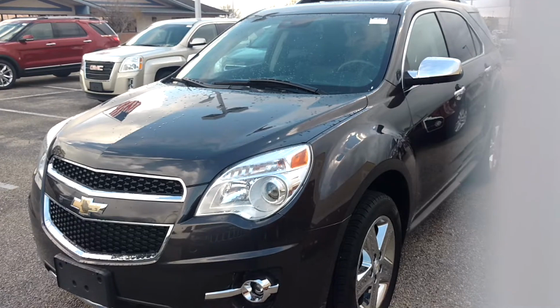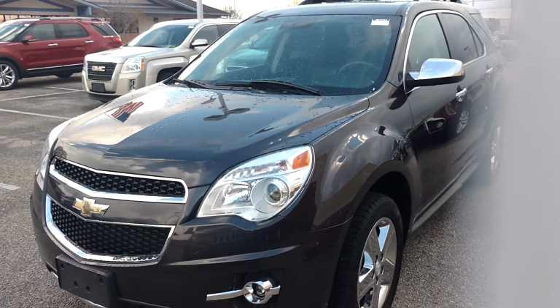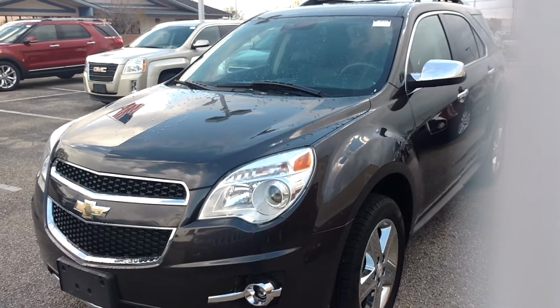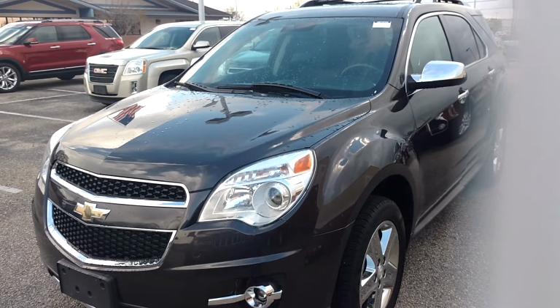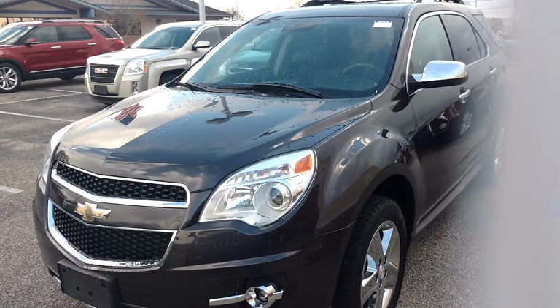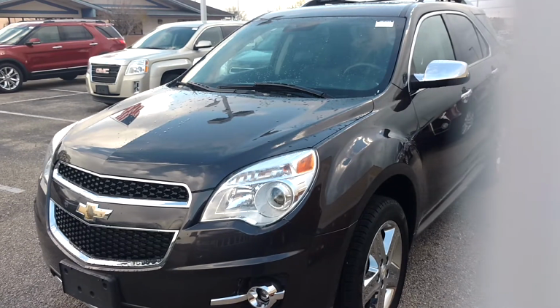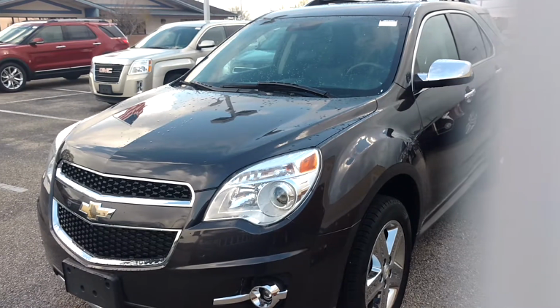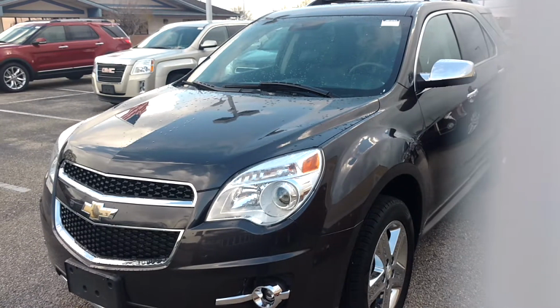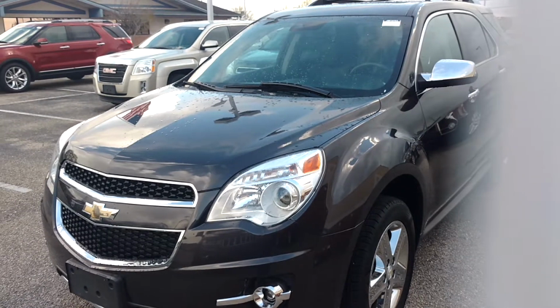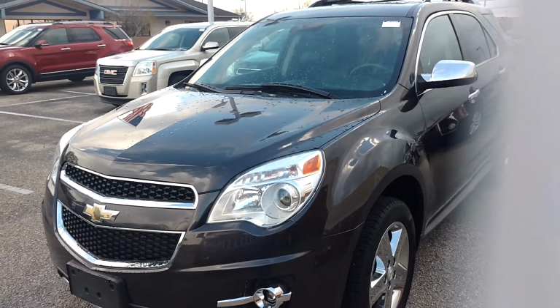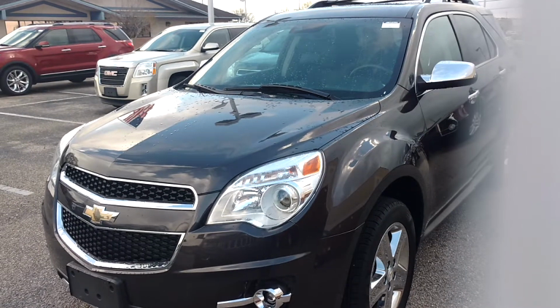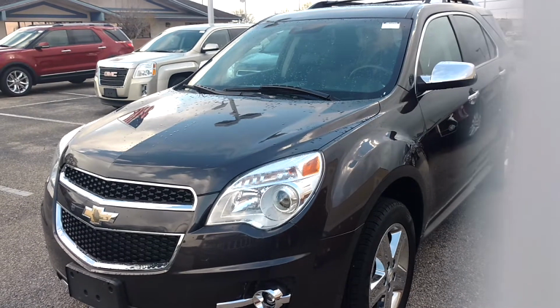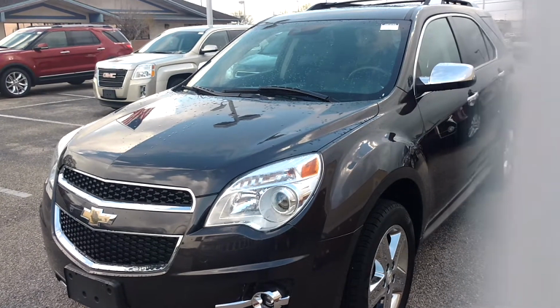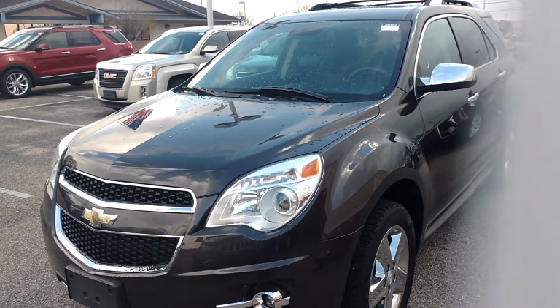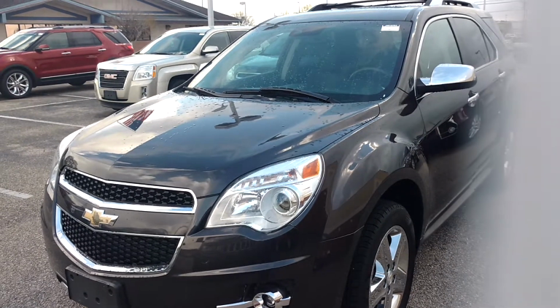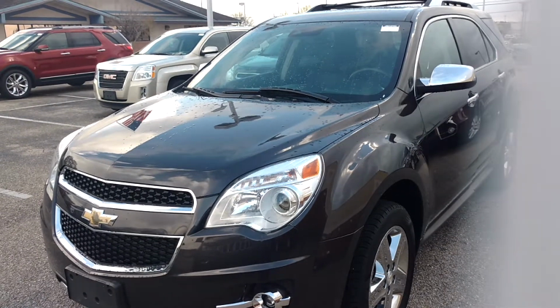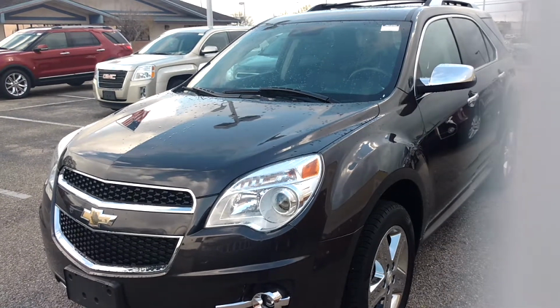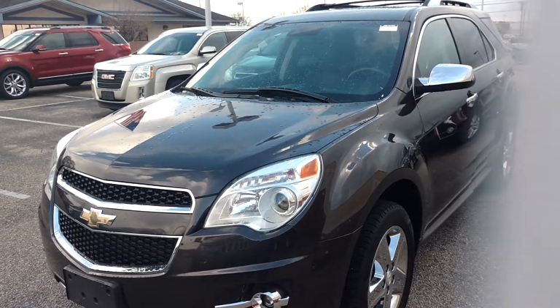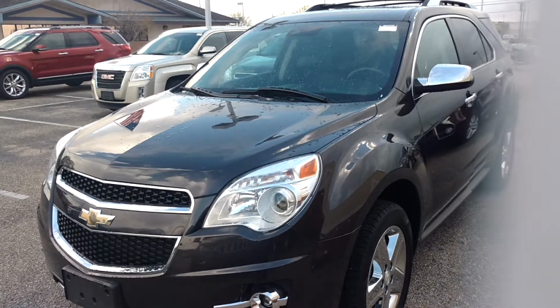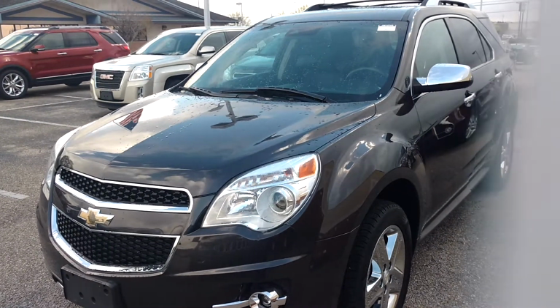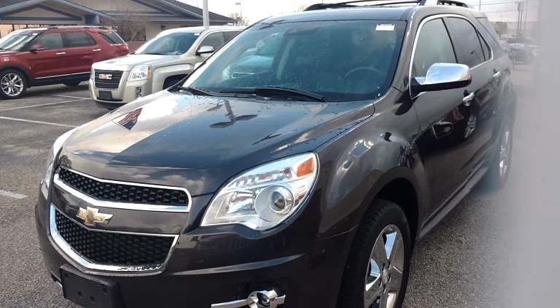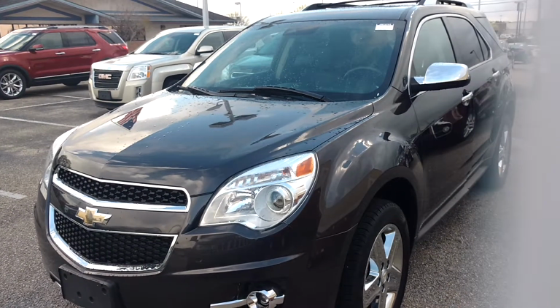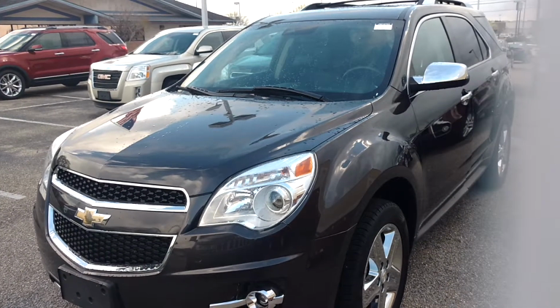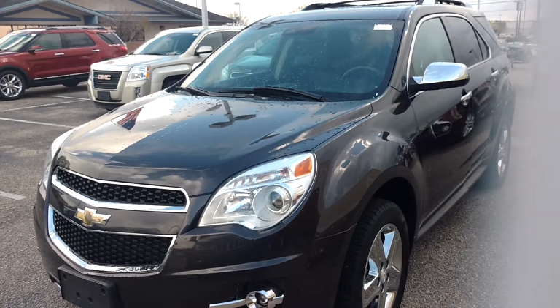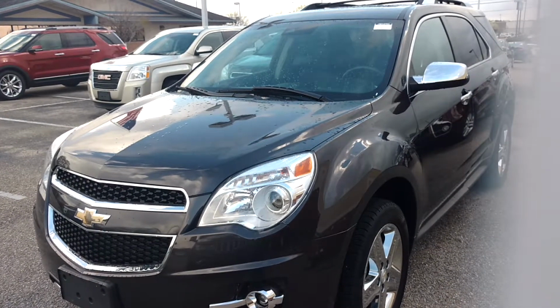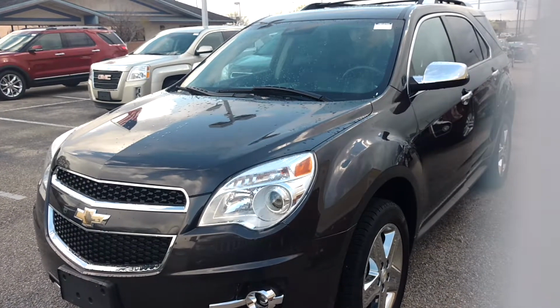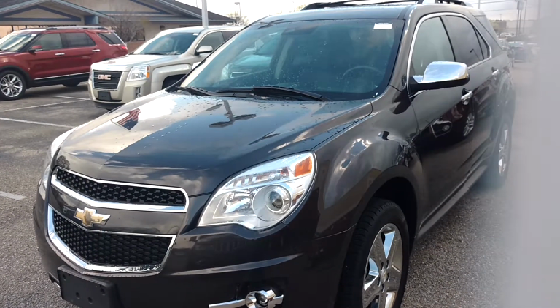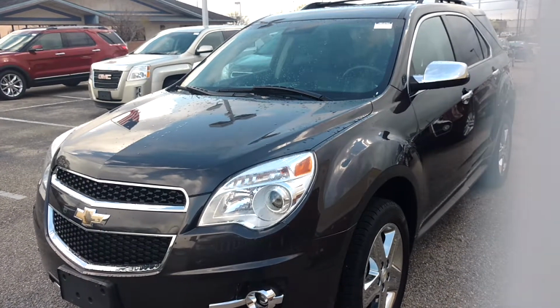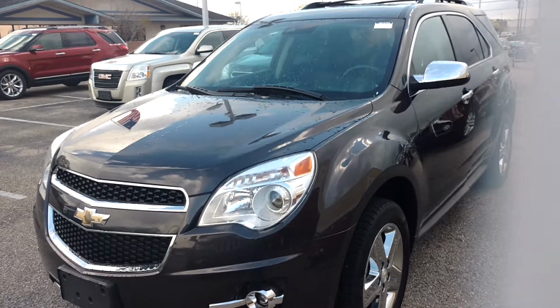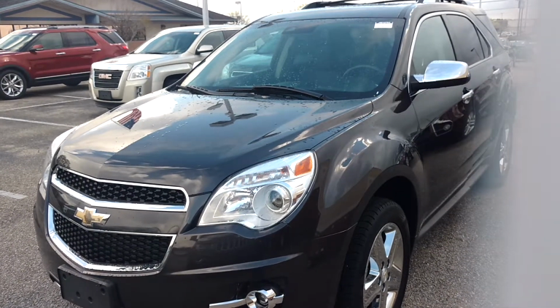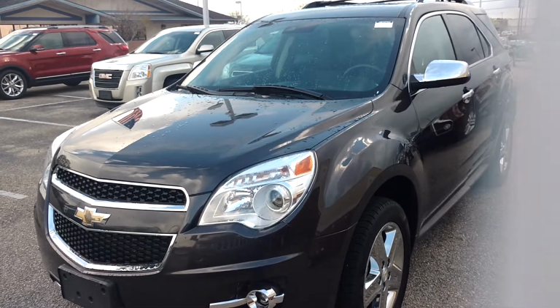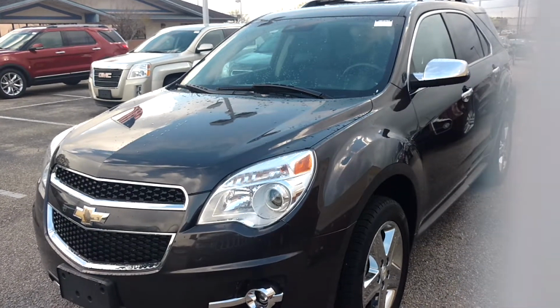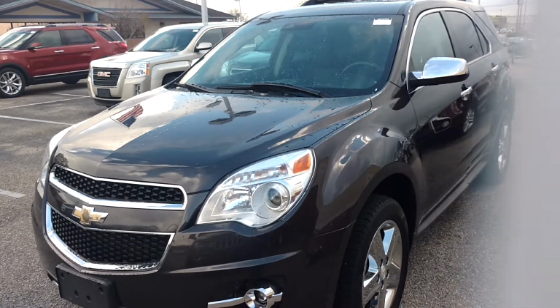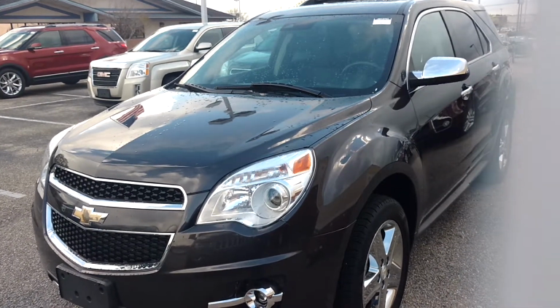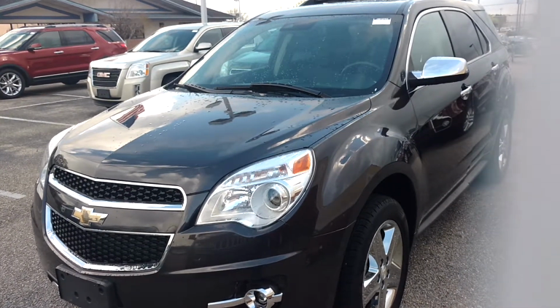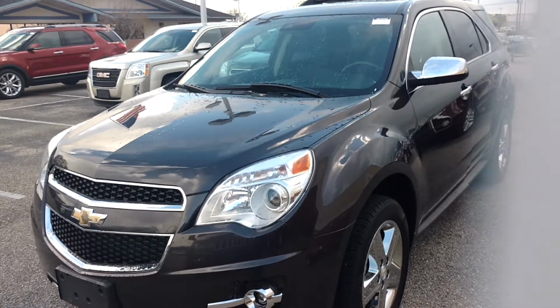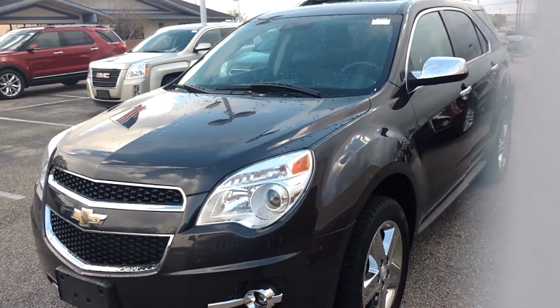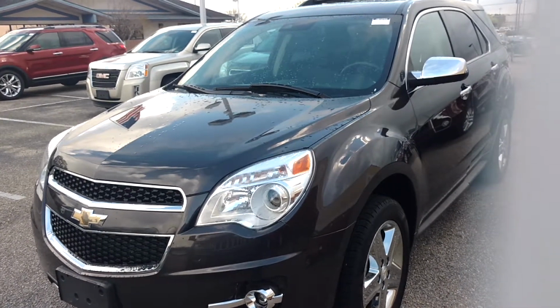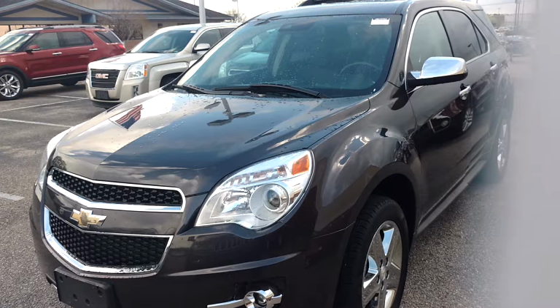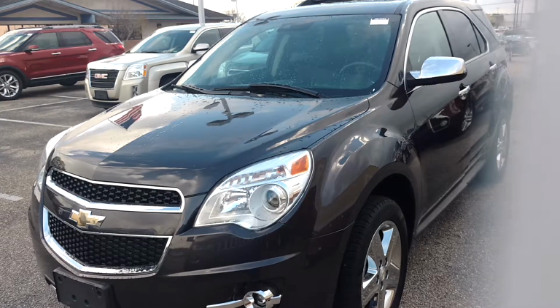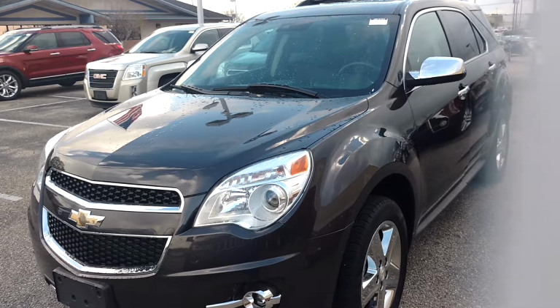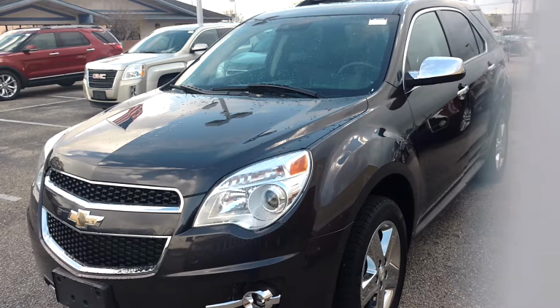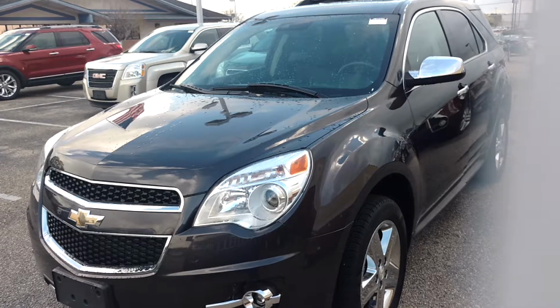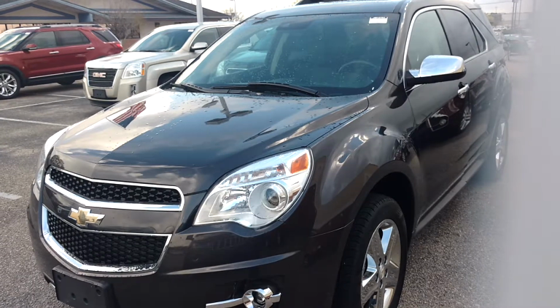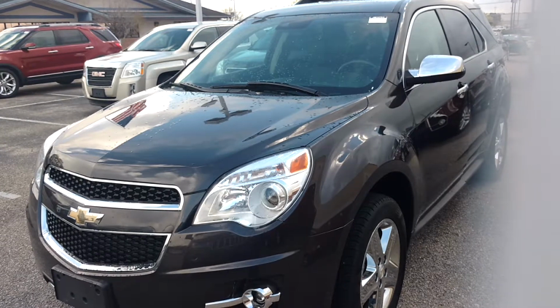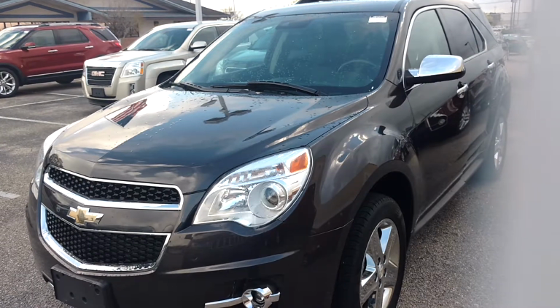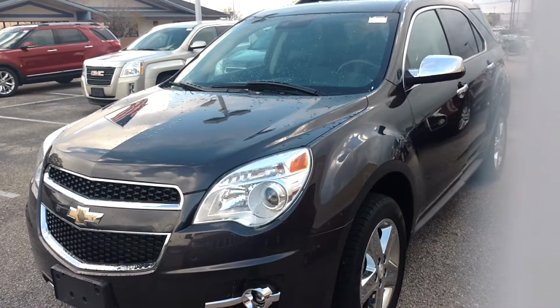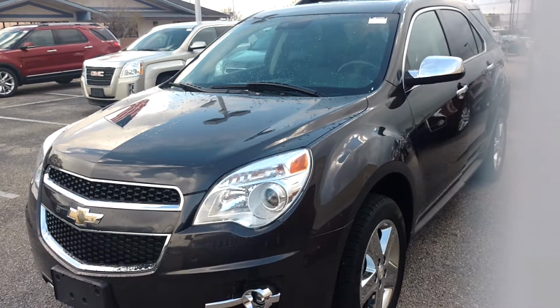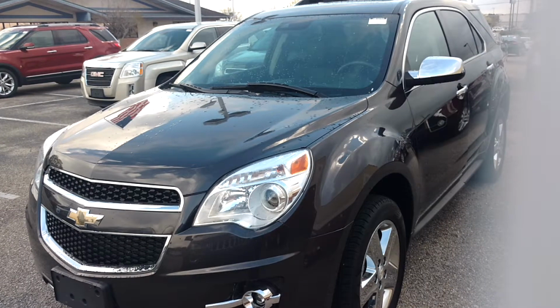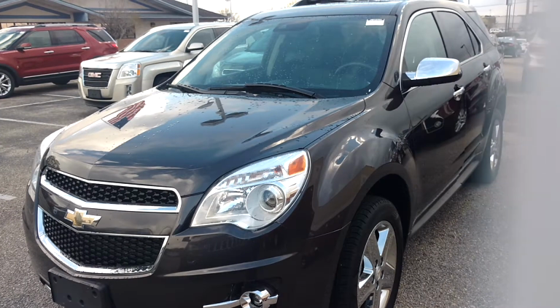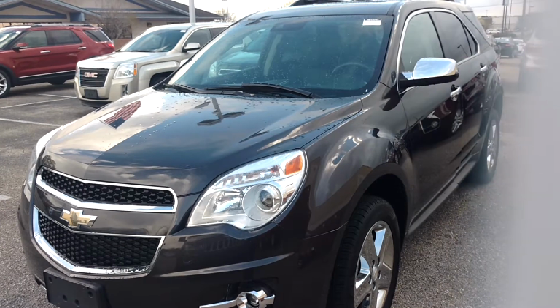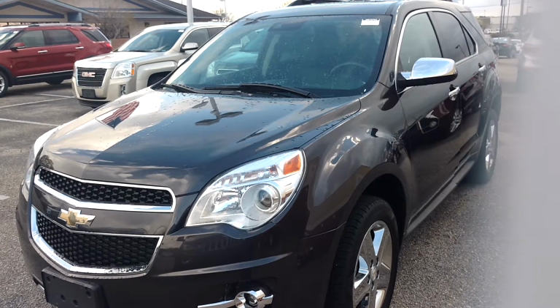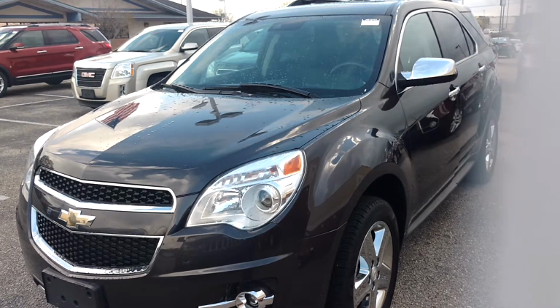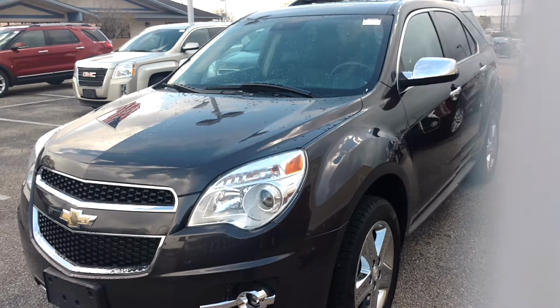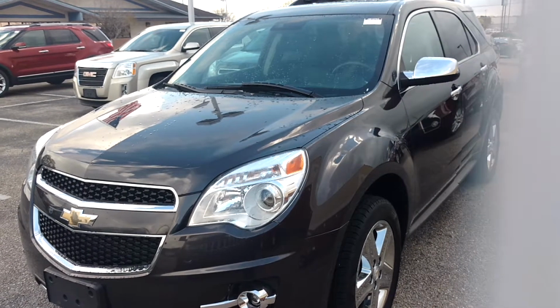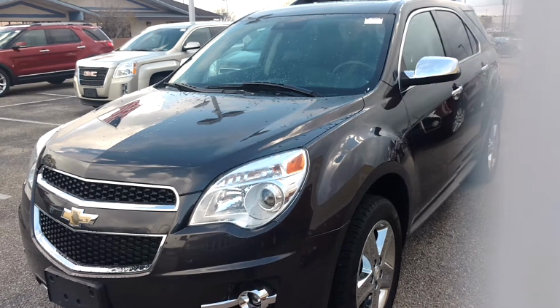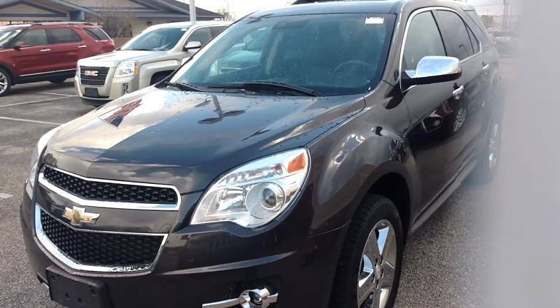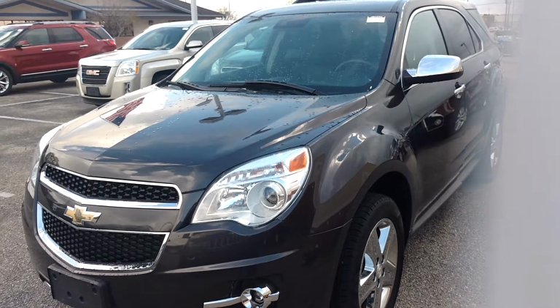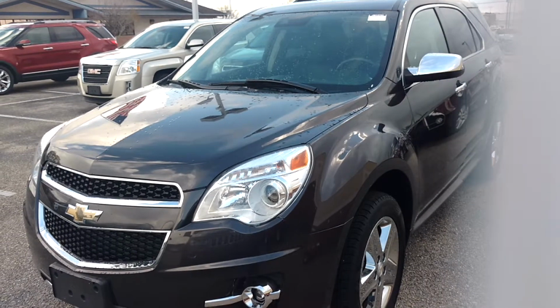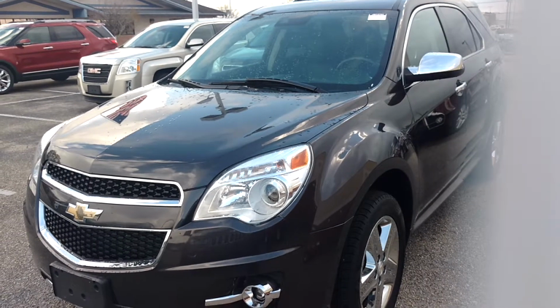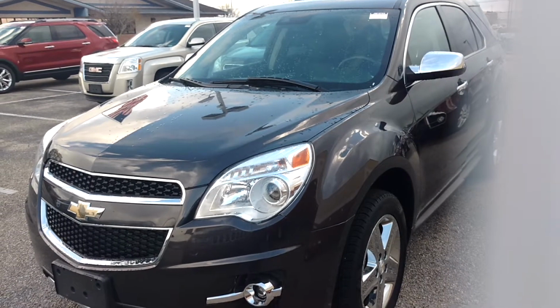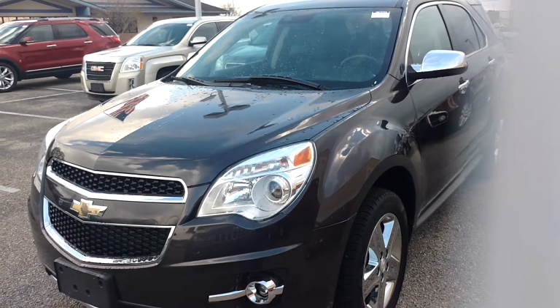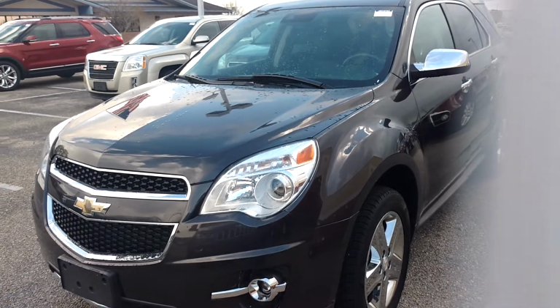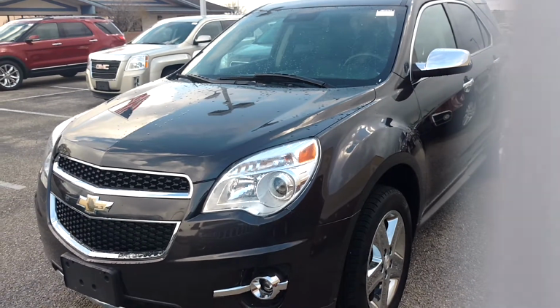Good morning. This is Robert coming to you from San Boswell Honda. This is a 2014 Chevy Equinox LTZ.